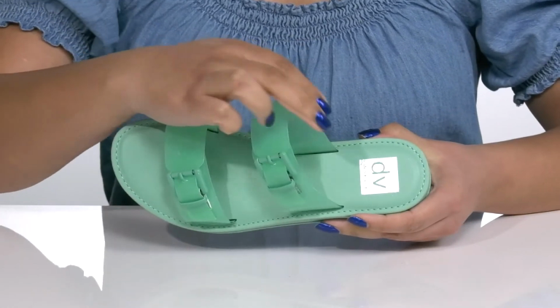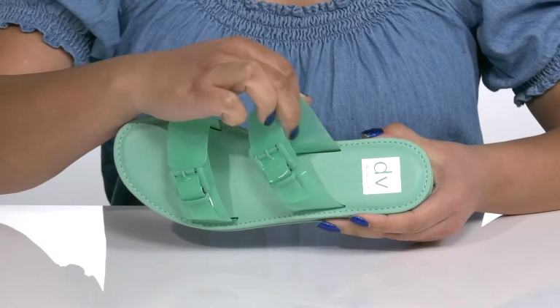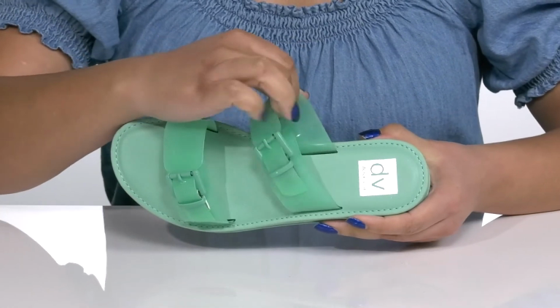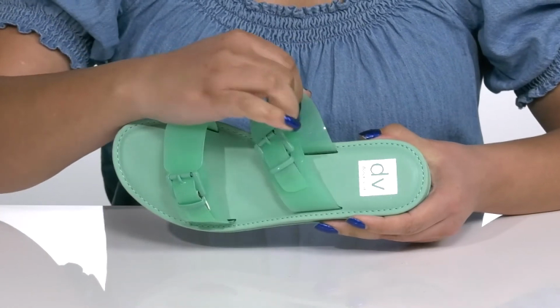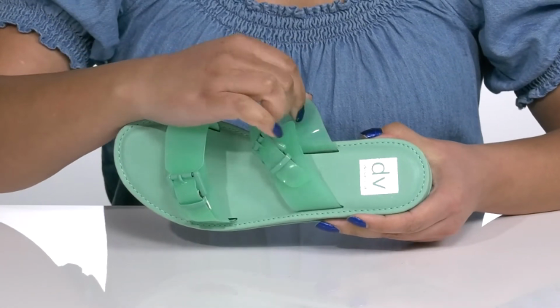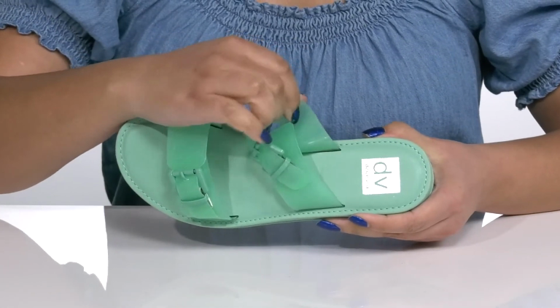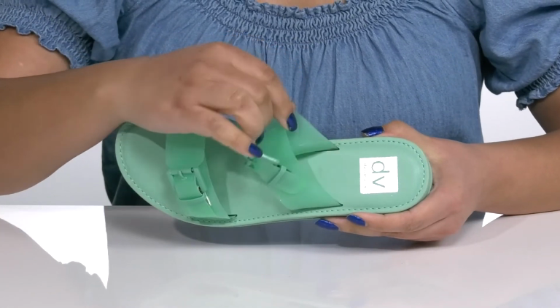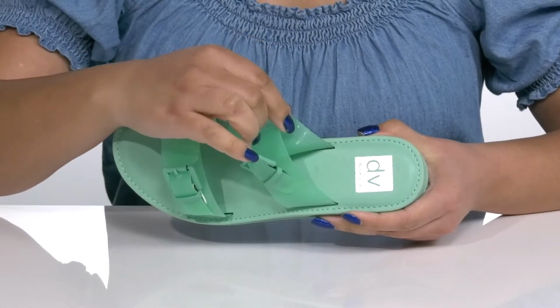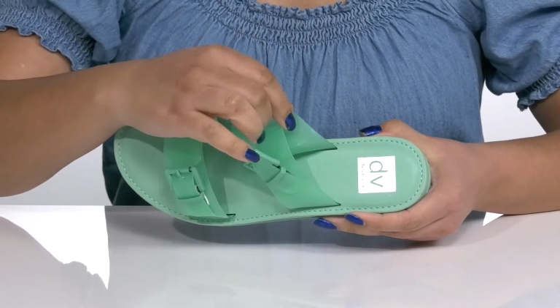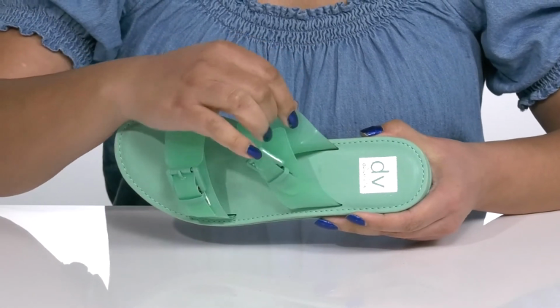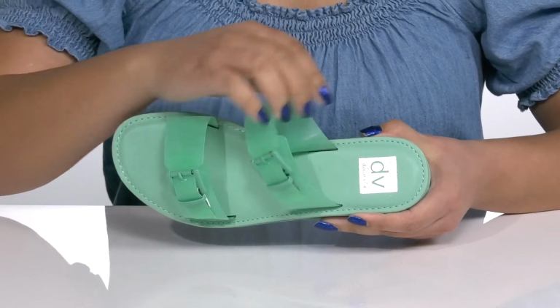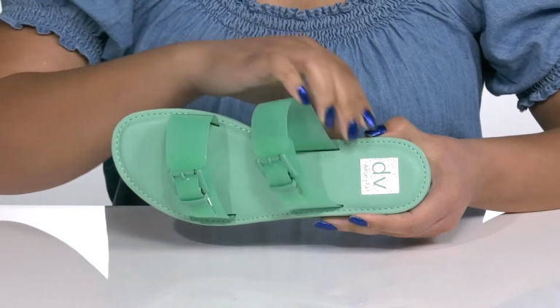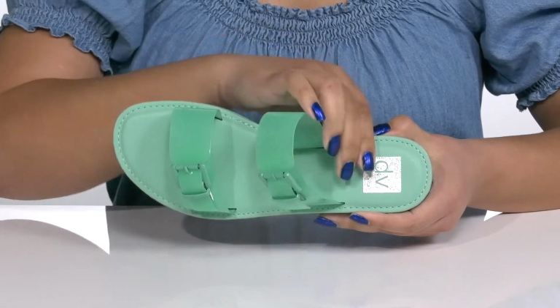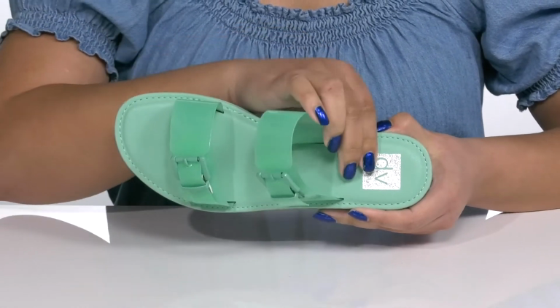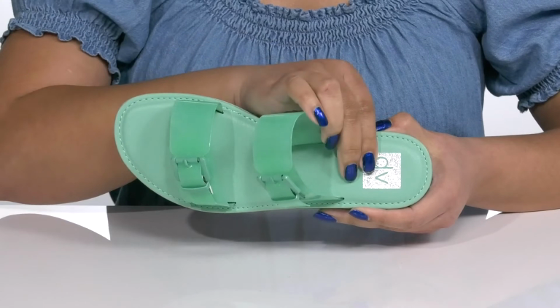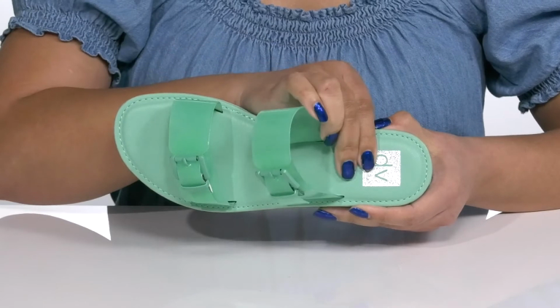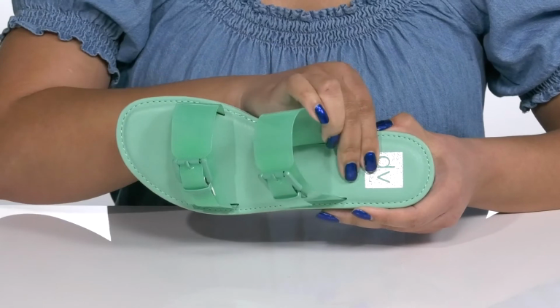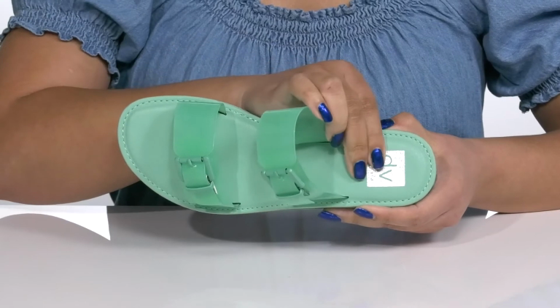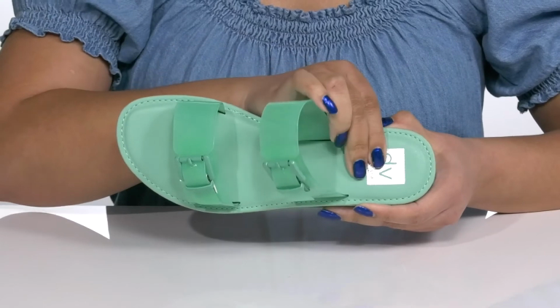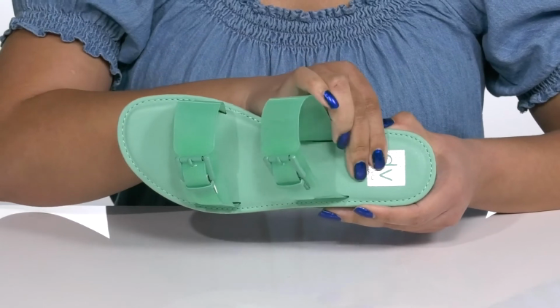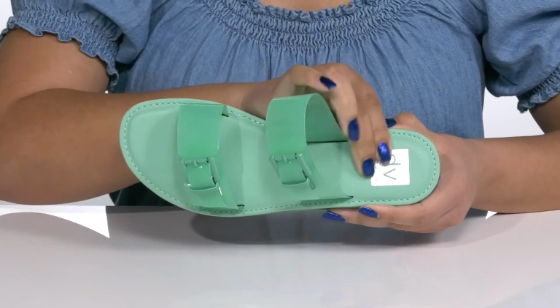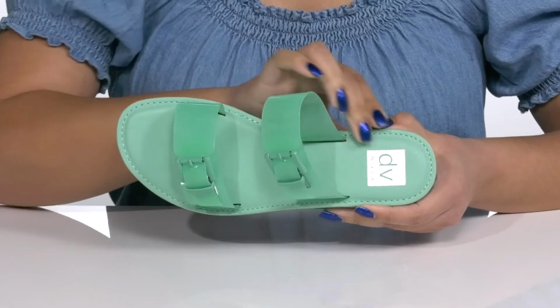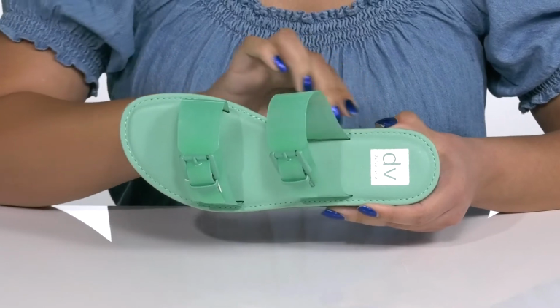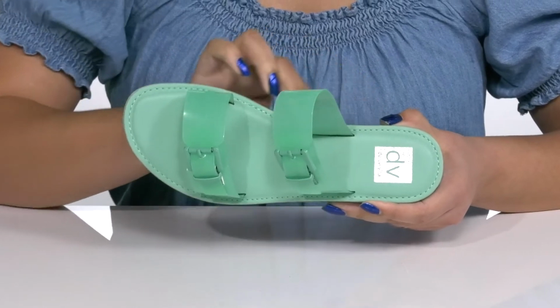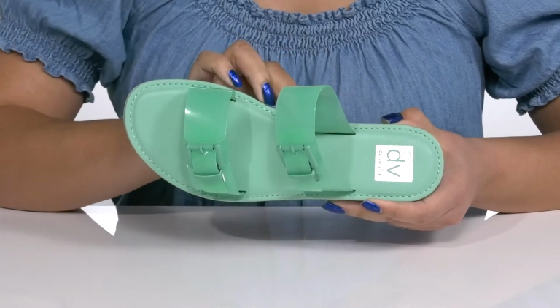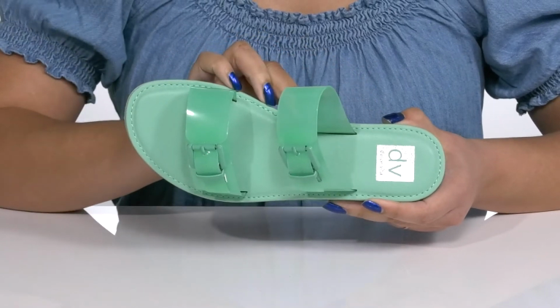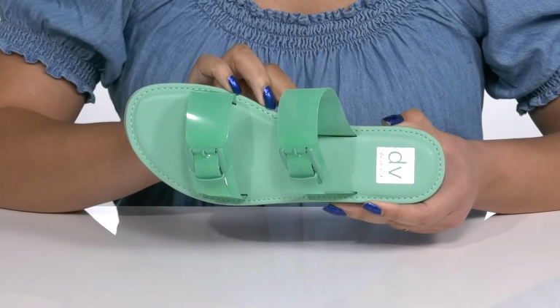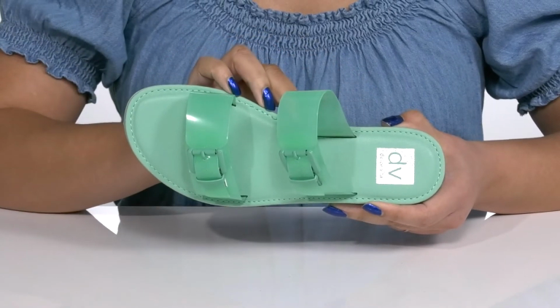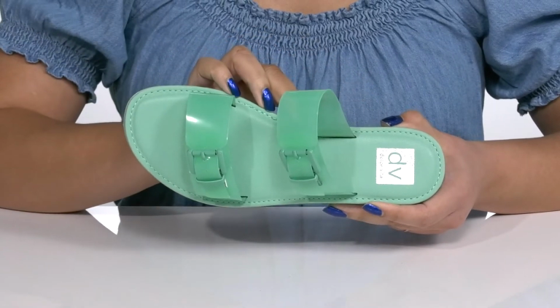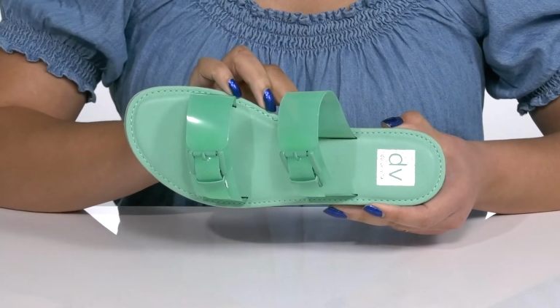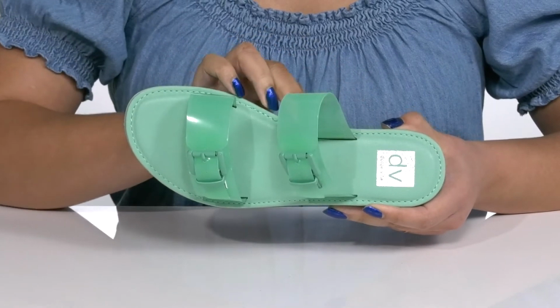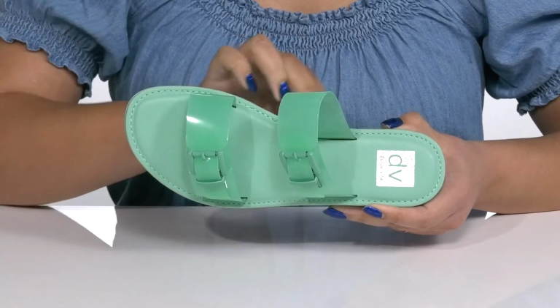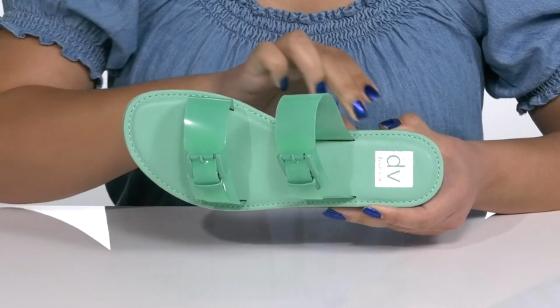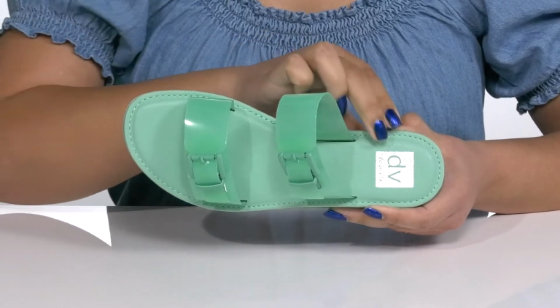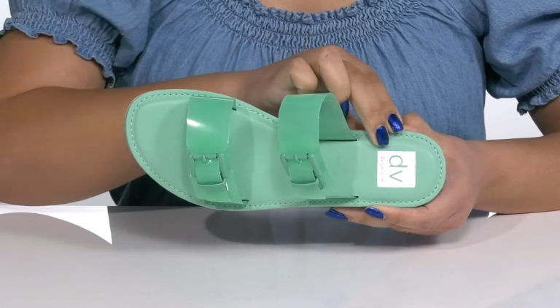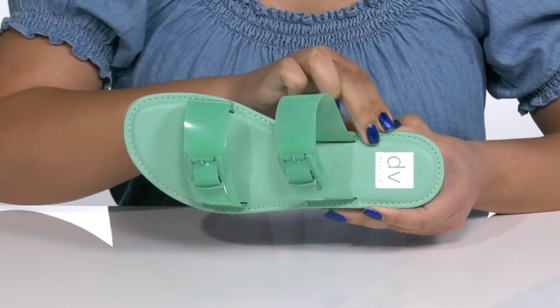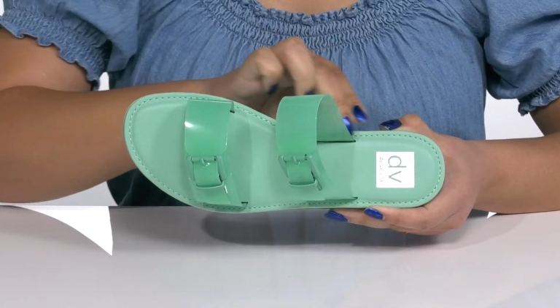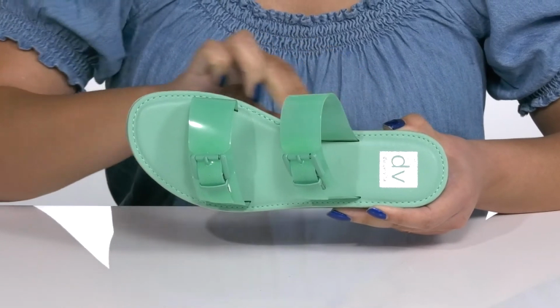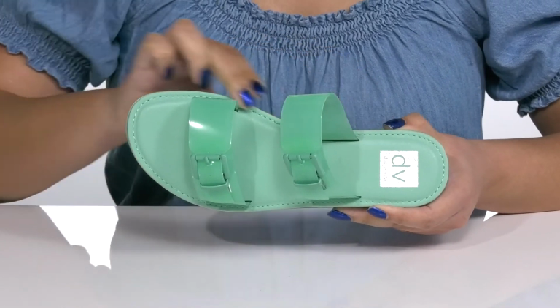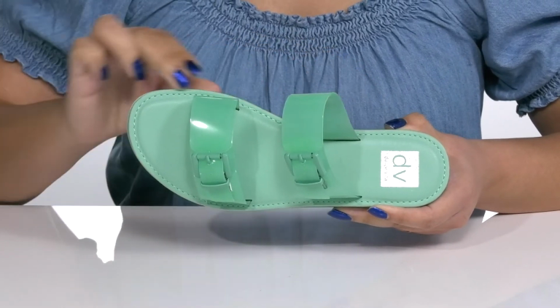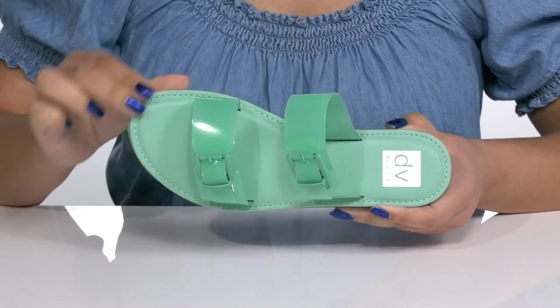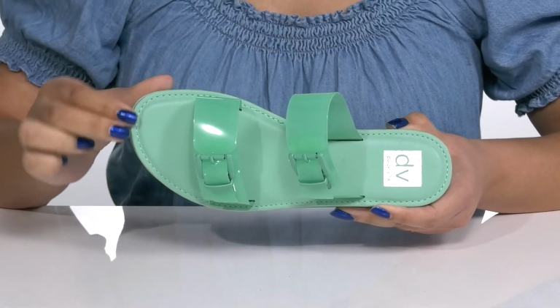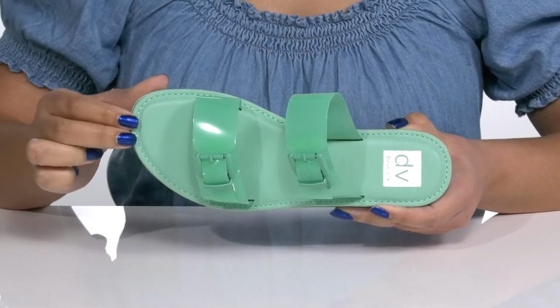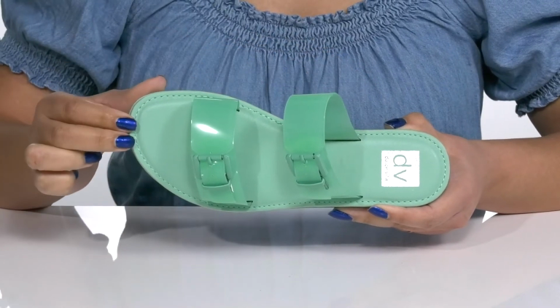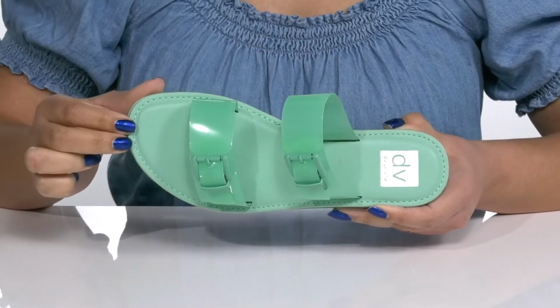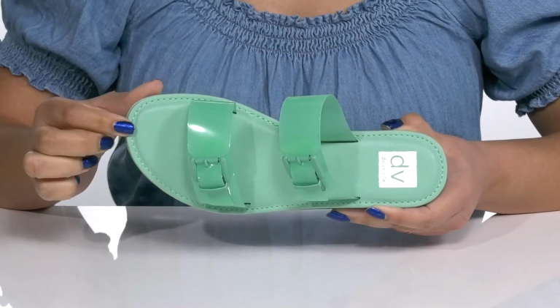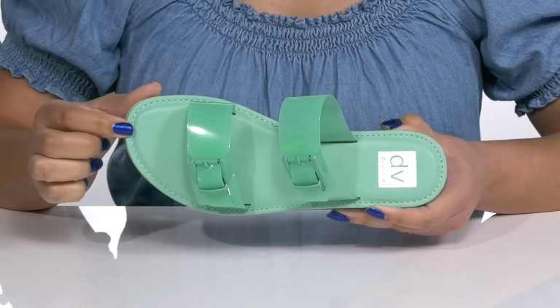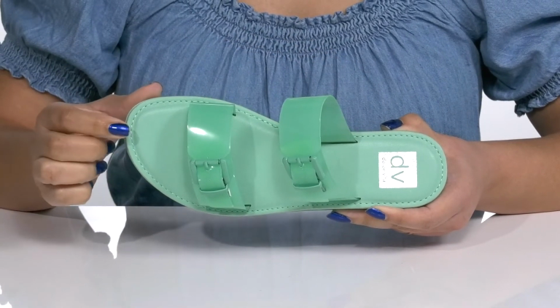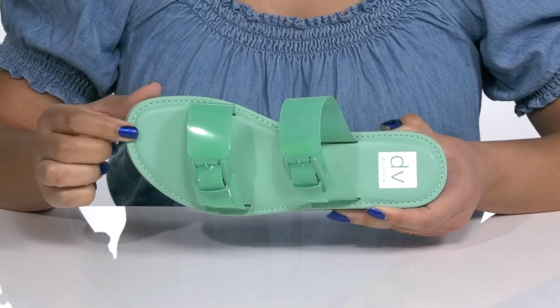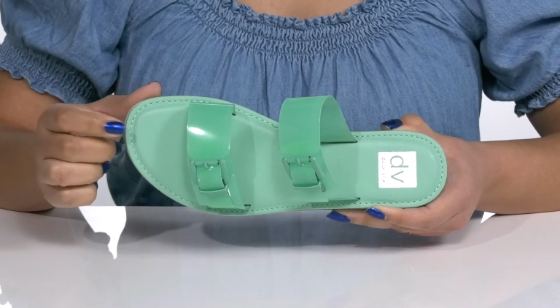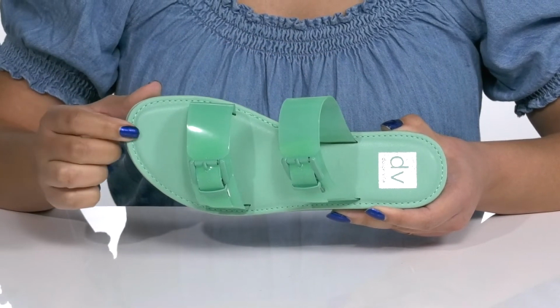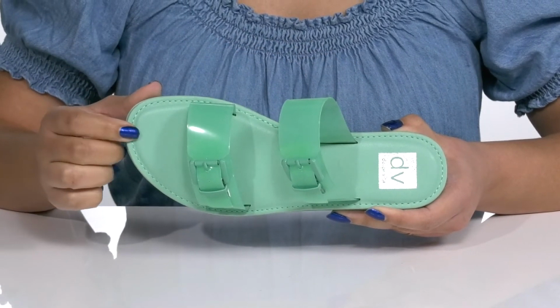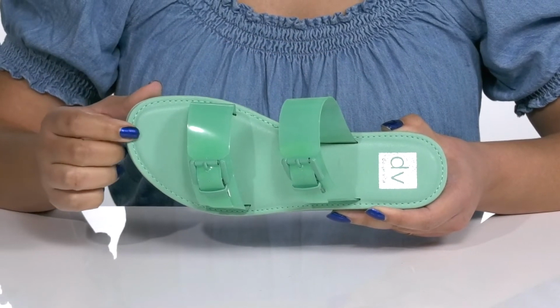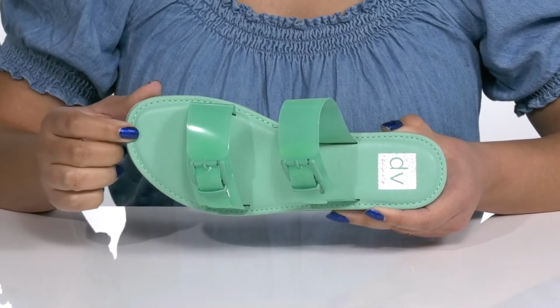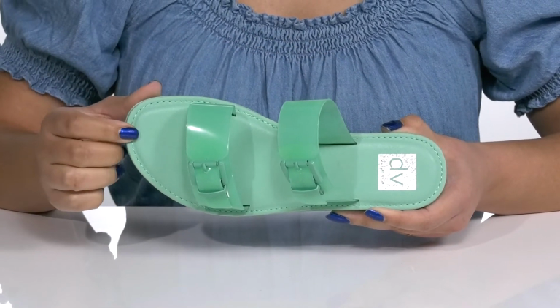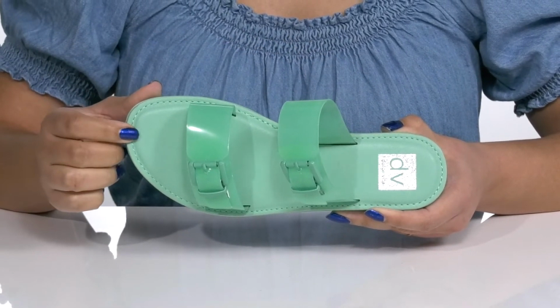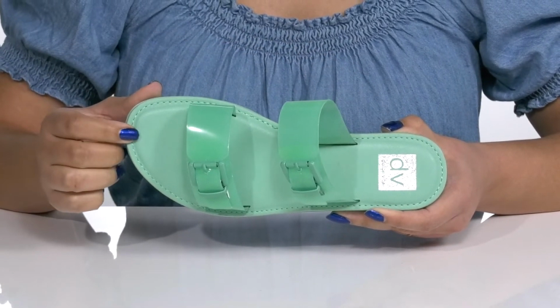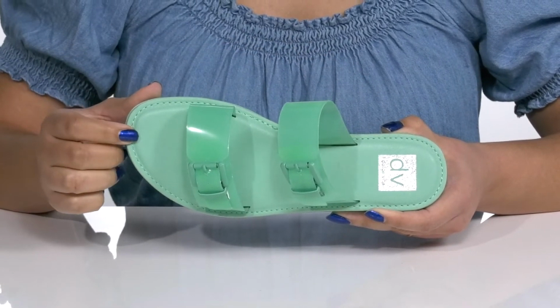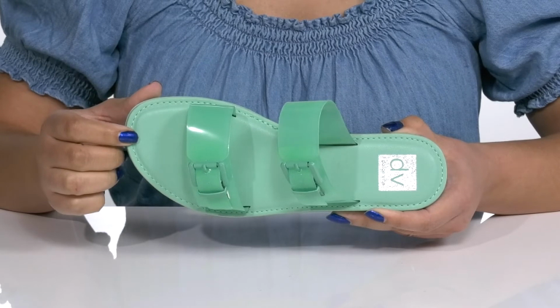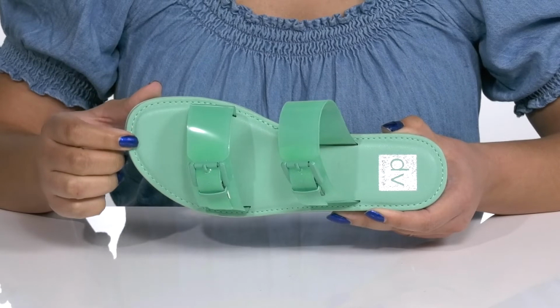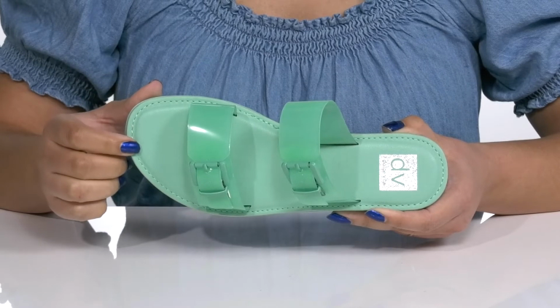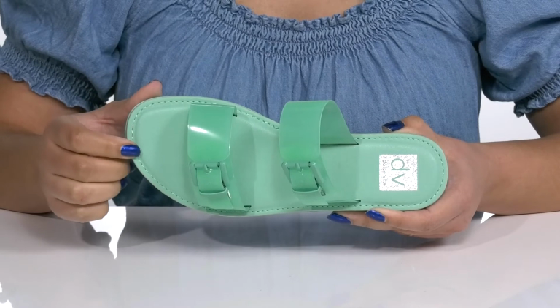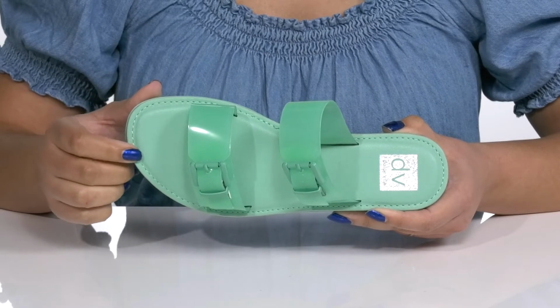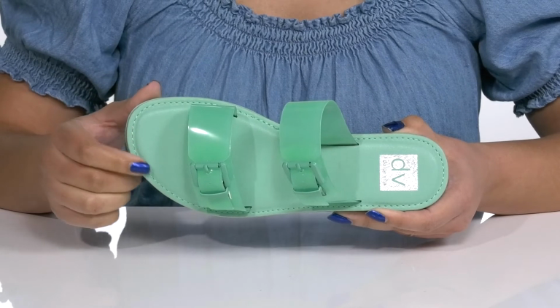Inside there is a man-made lining with a cushioned footbed to keep you comfortable all day, and there's reinforced stitching along the trim for long-lasting durability.